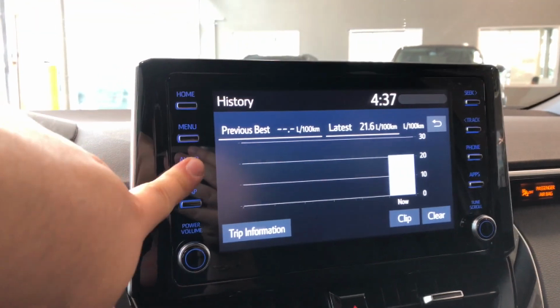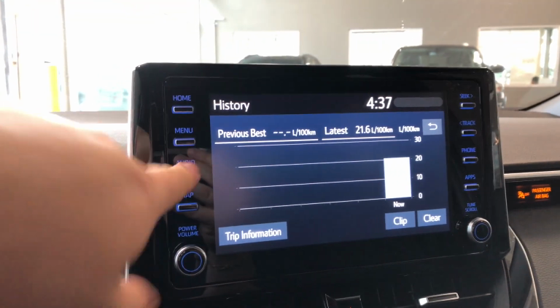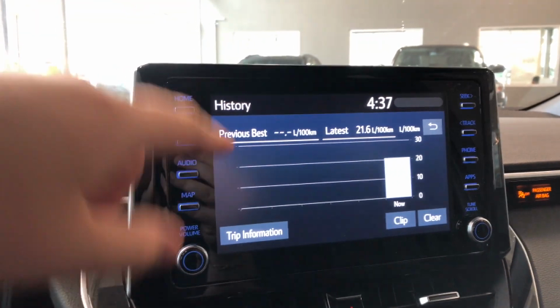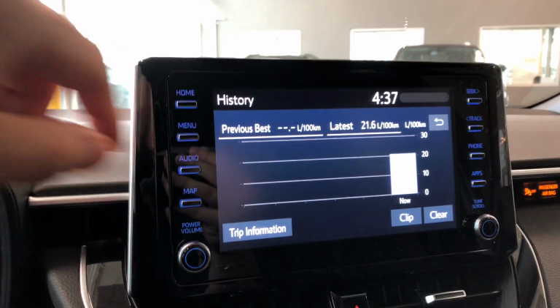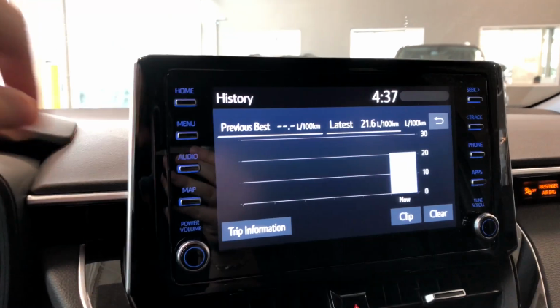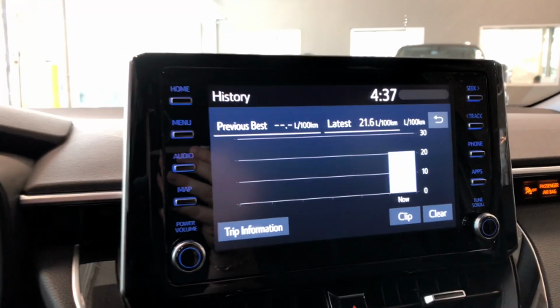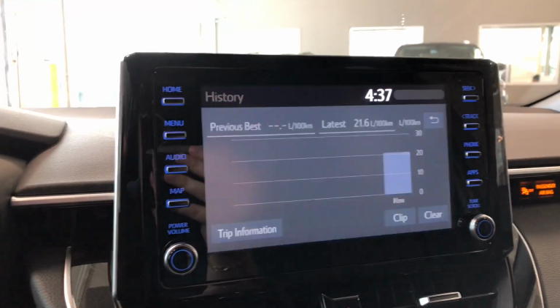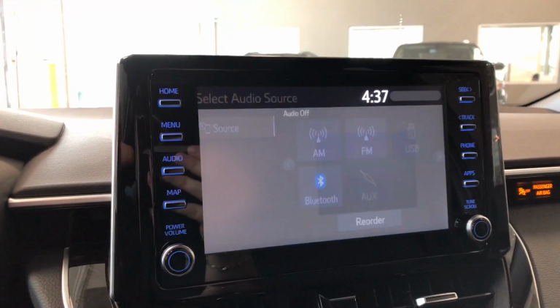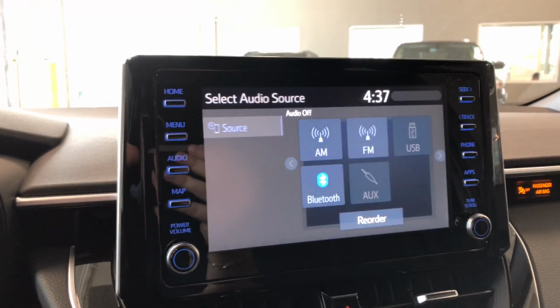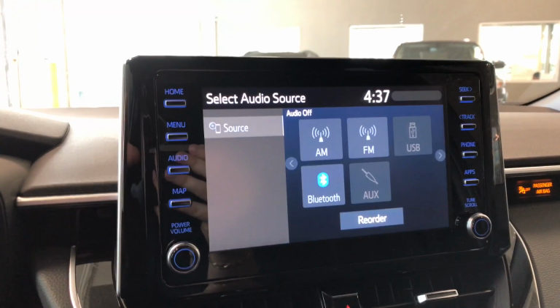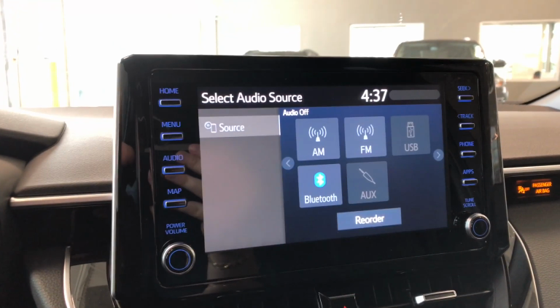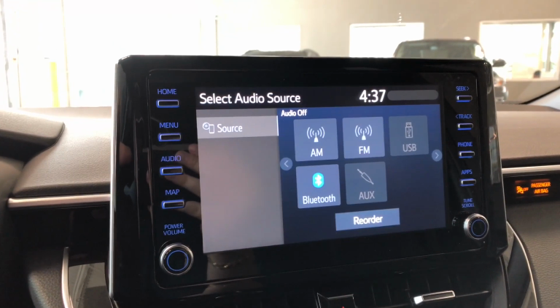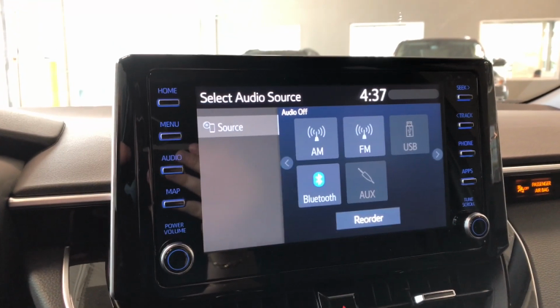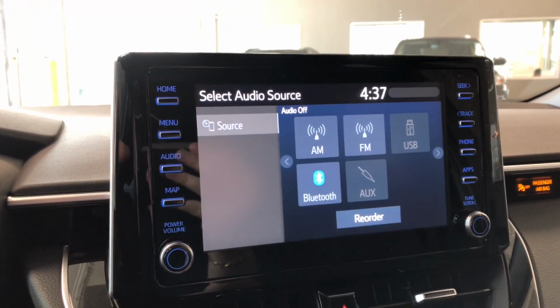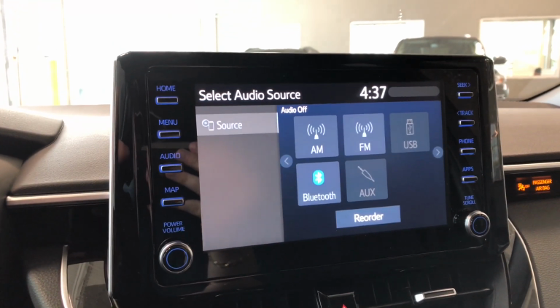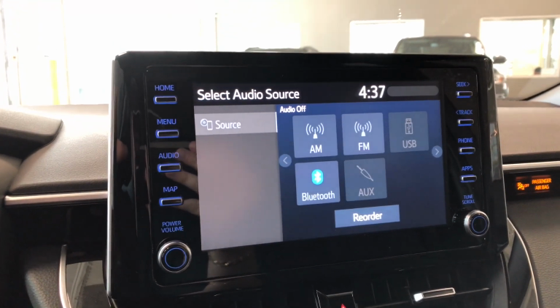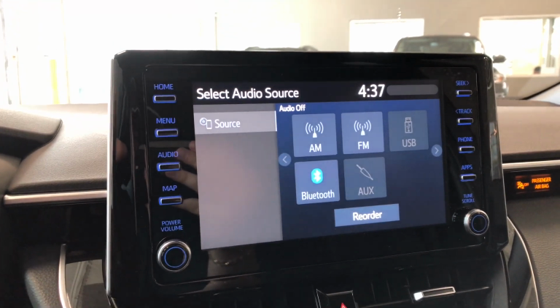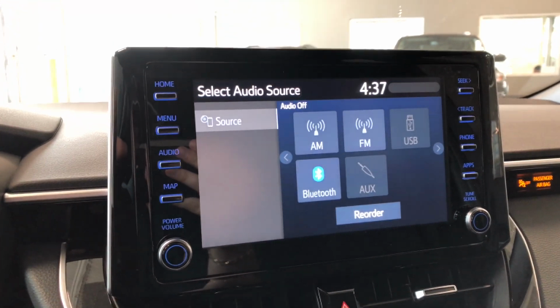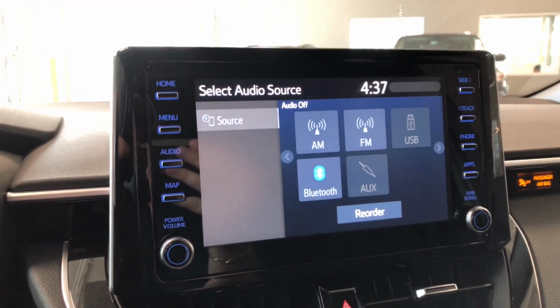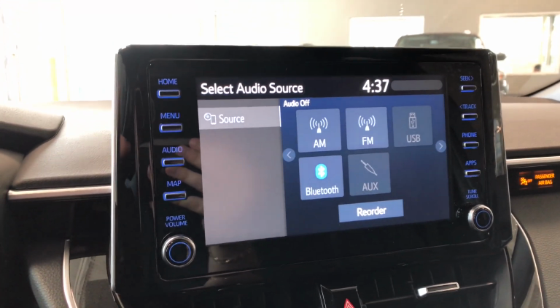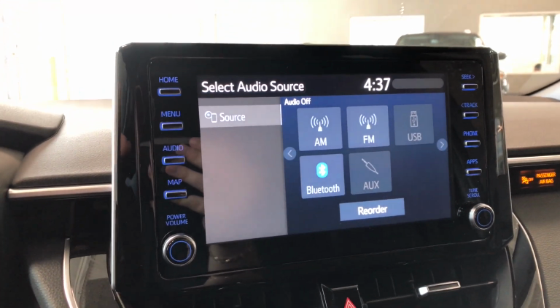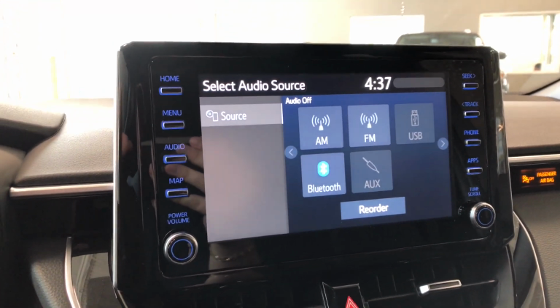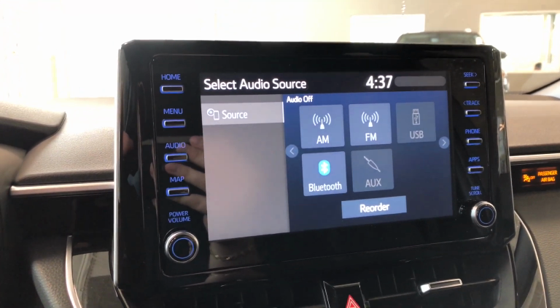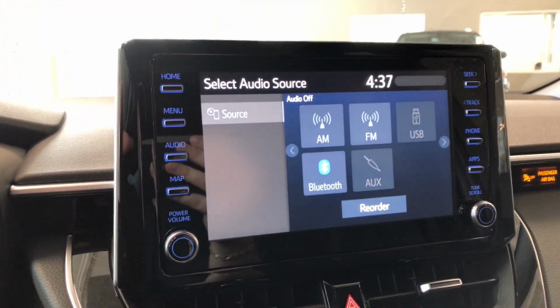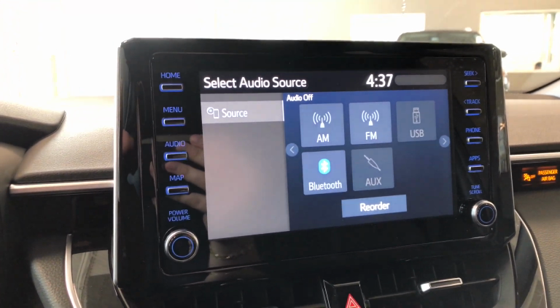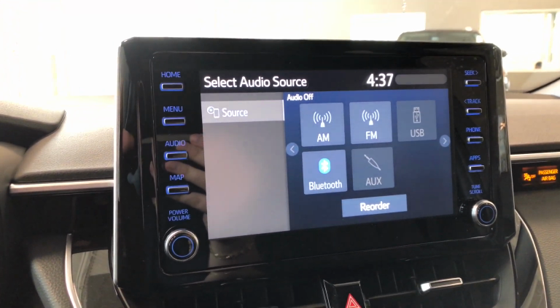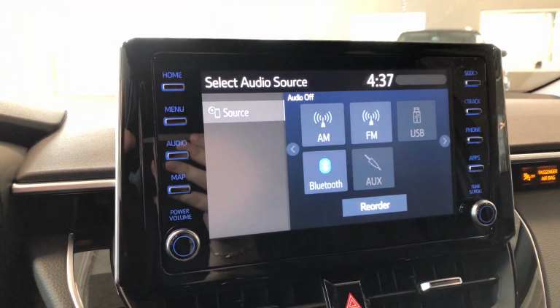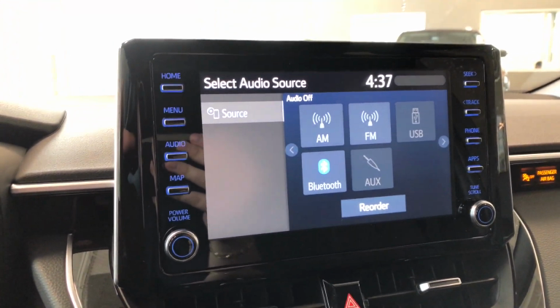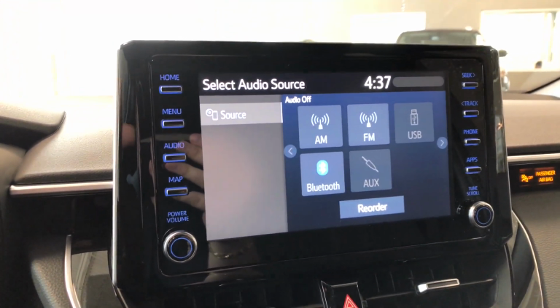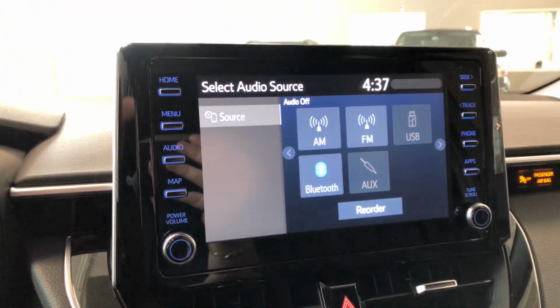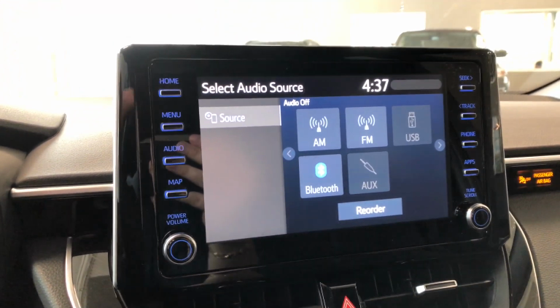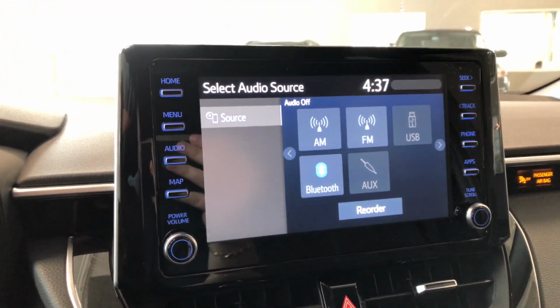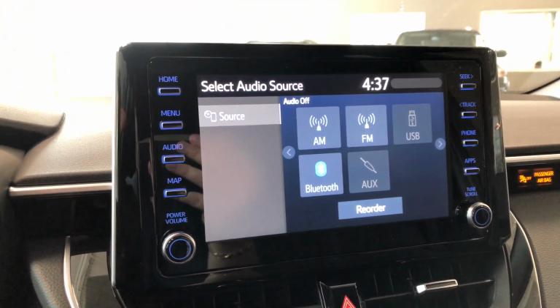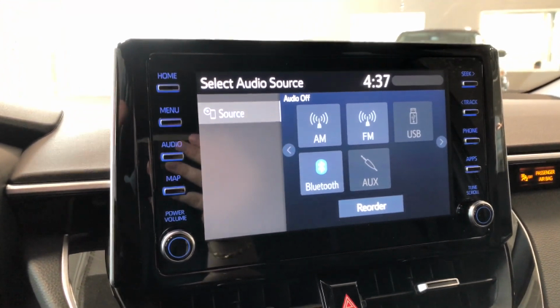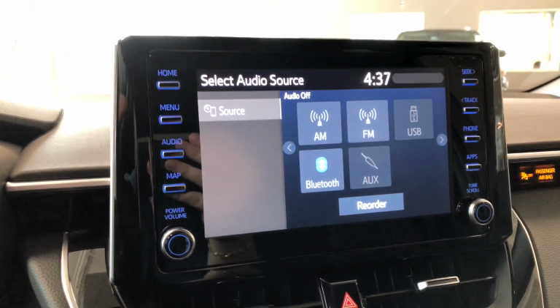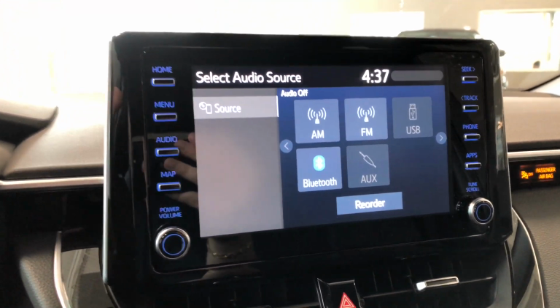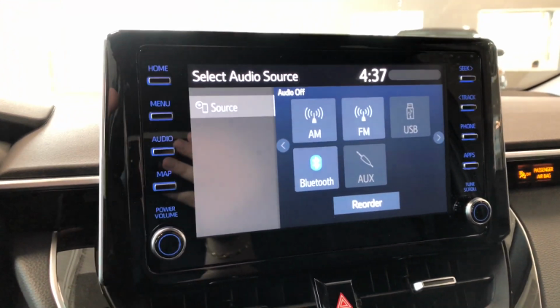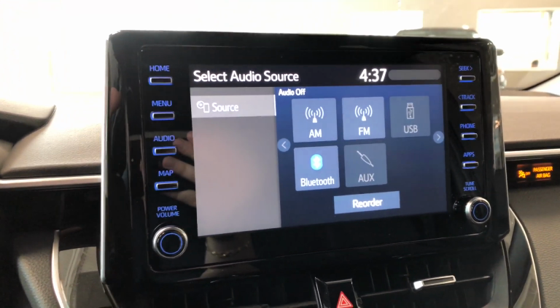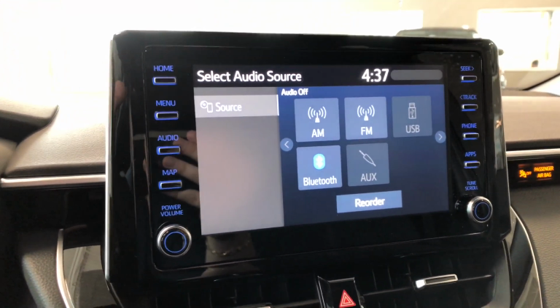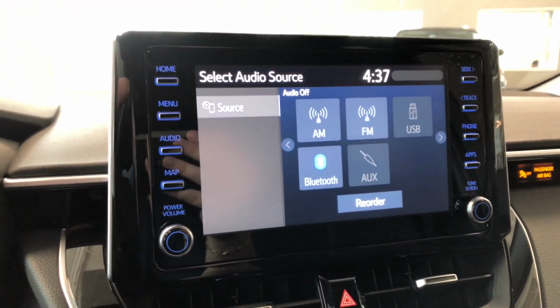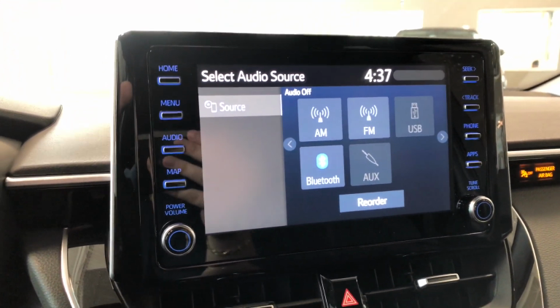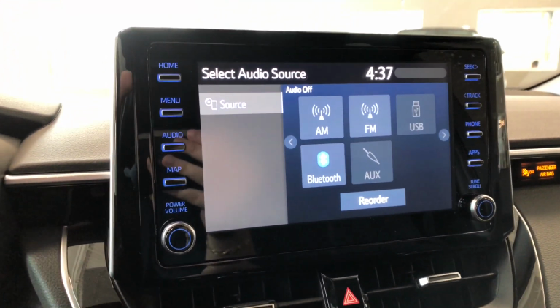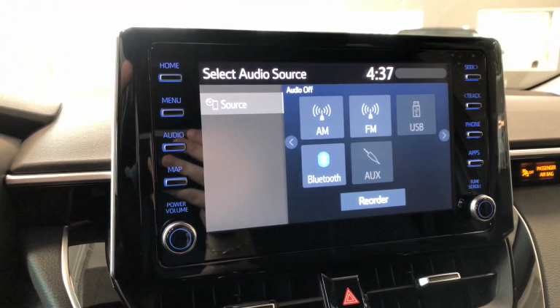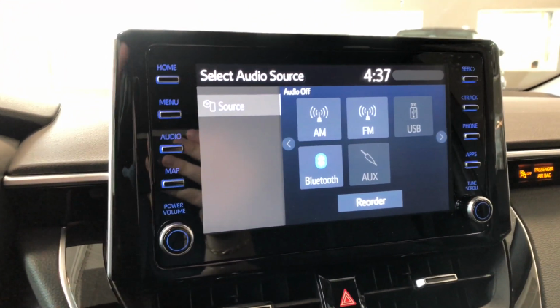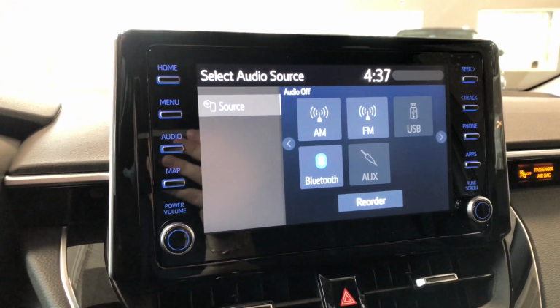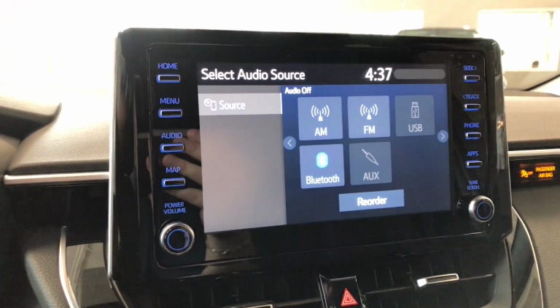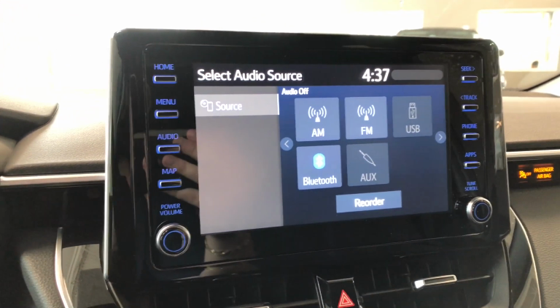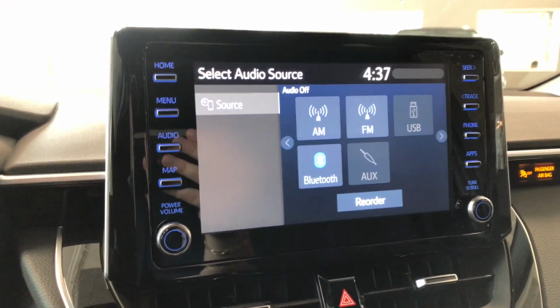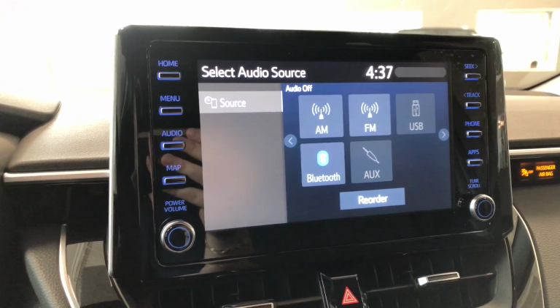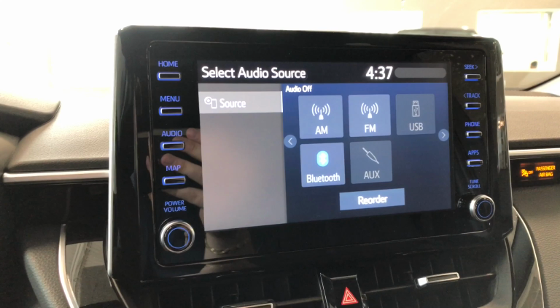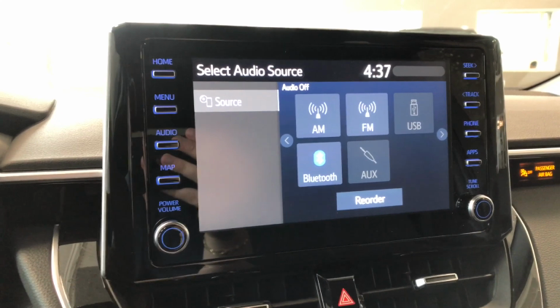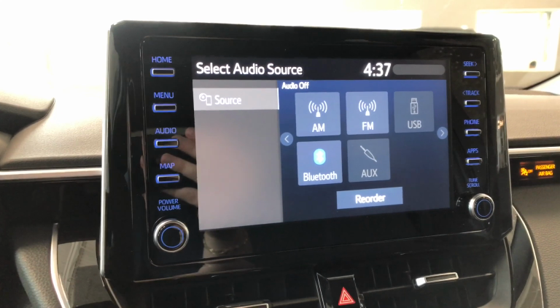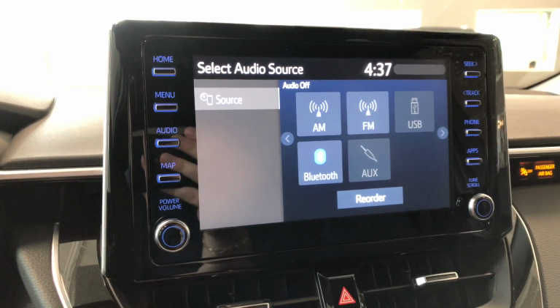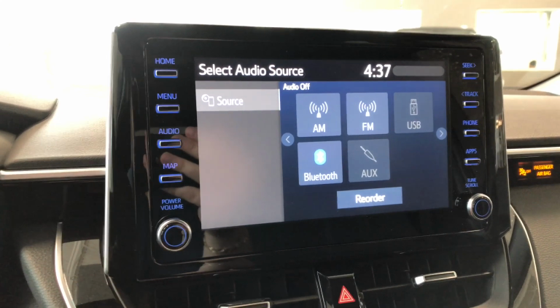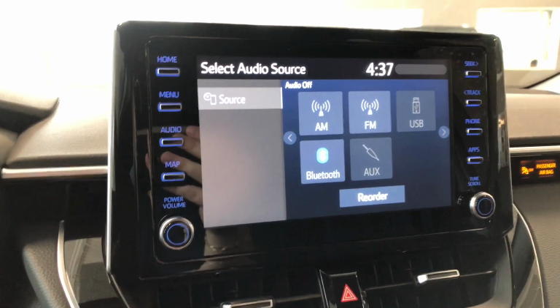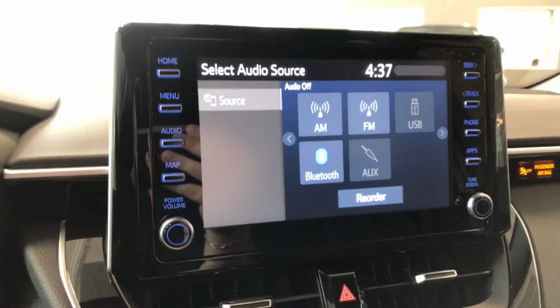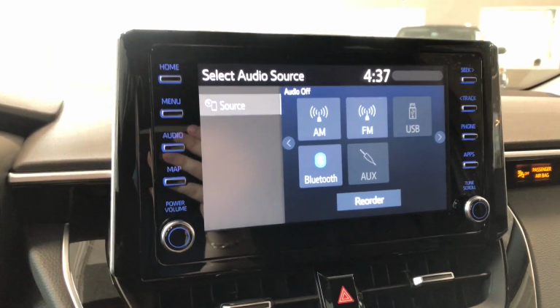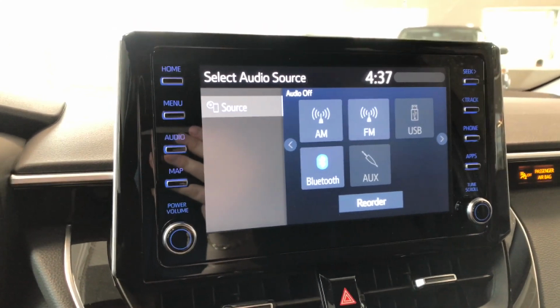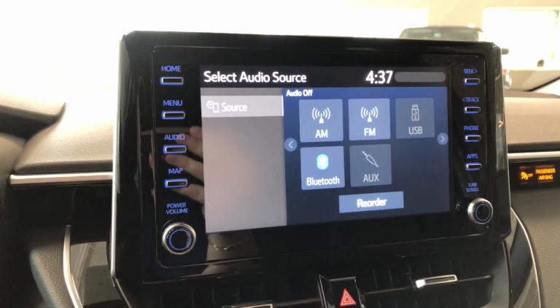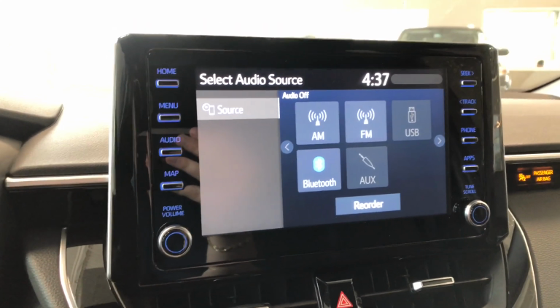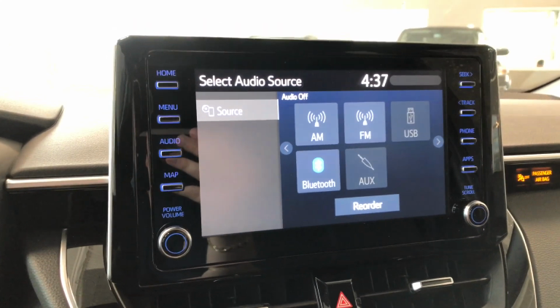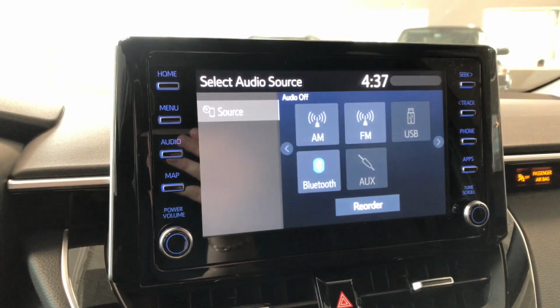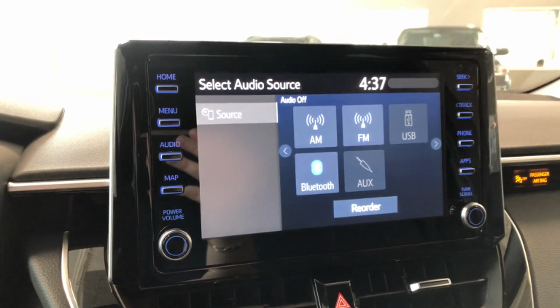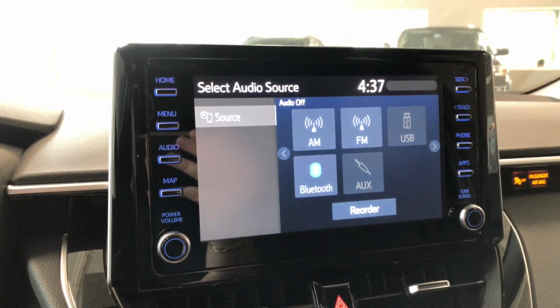If we go into audio, you can see you have your FM options. You also have choices like USB, auxiliary, and of course a Bluetooth device.